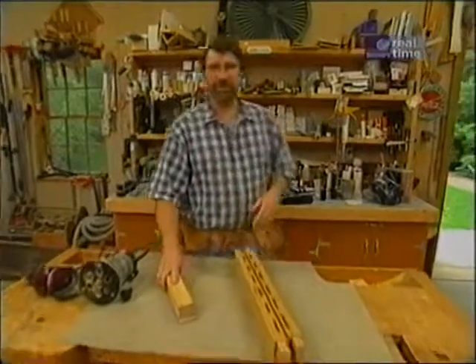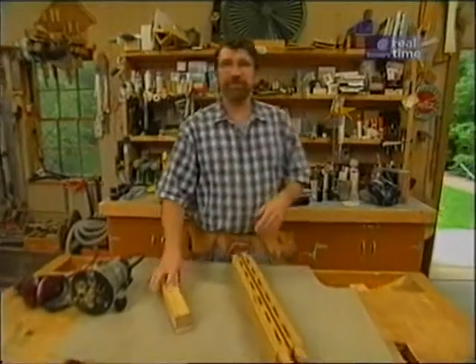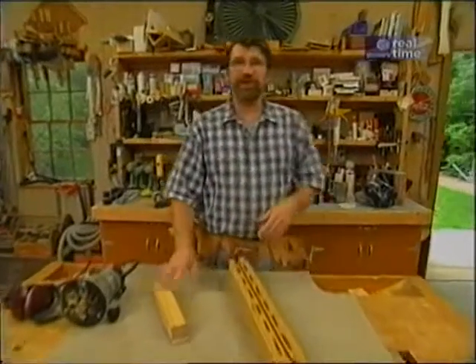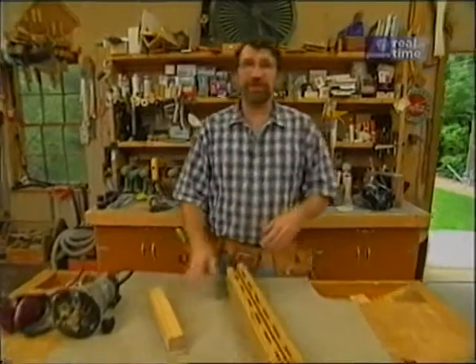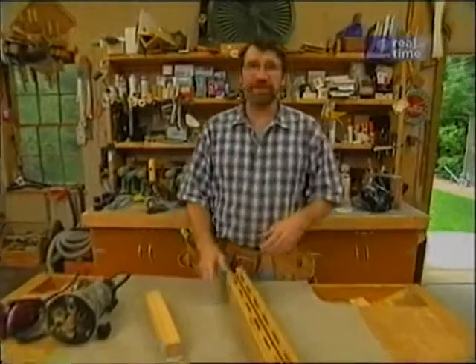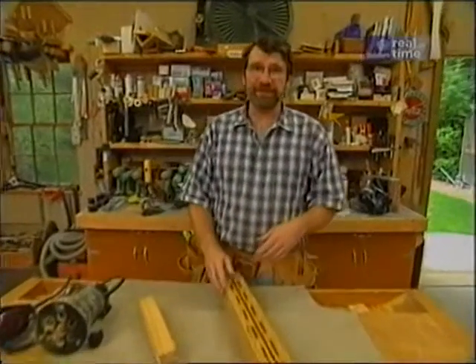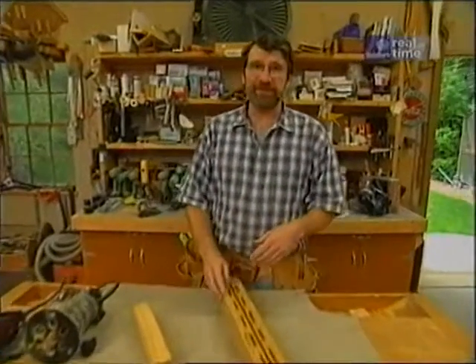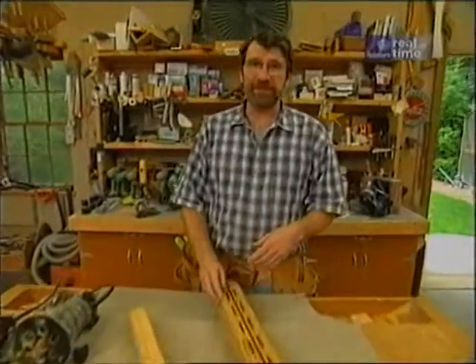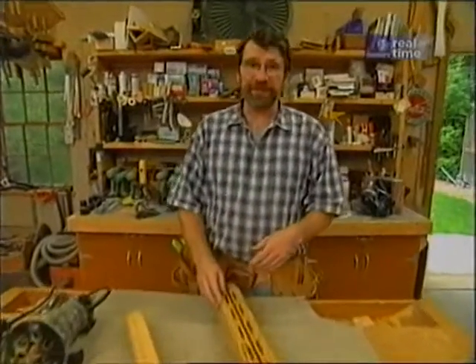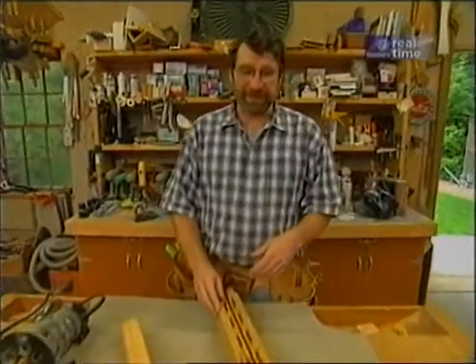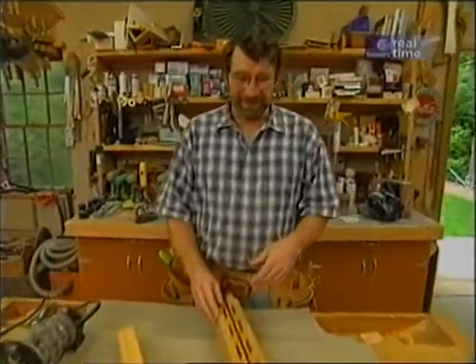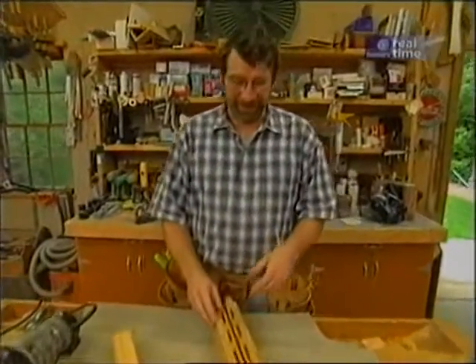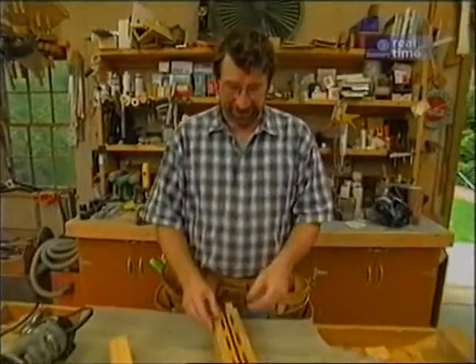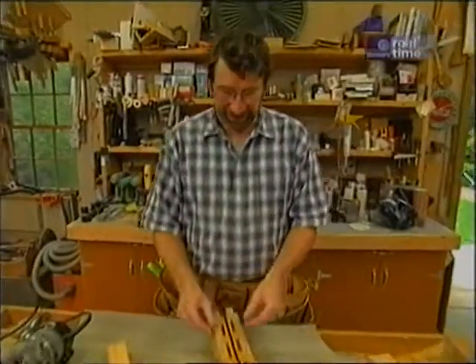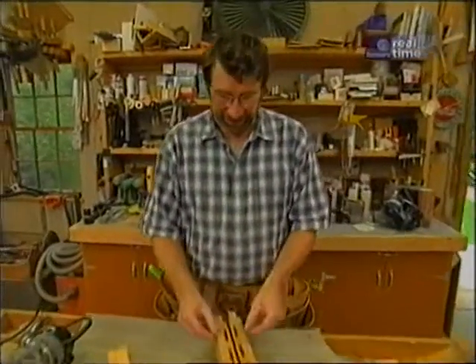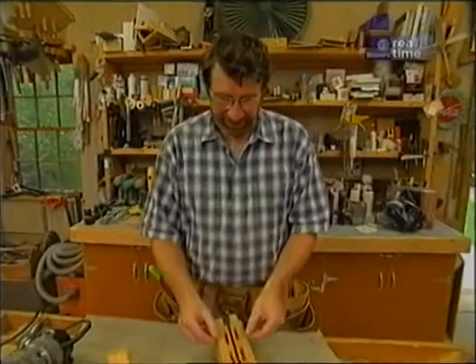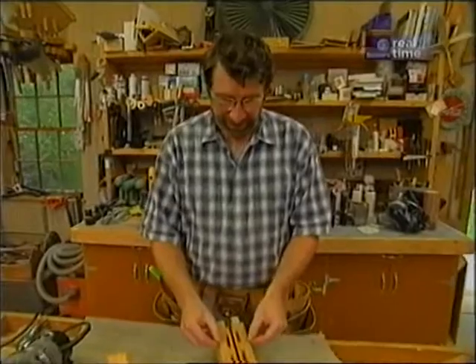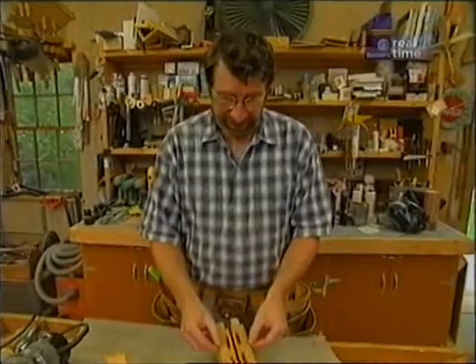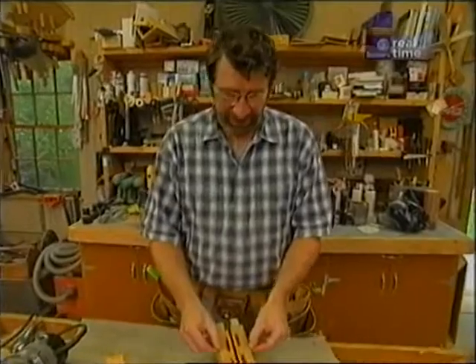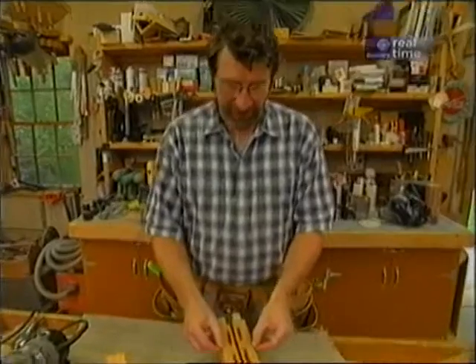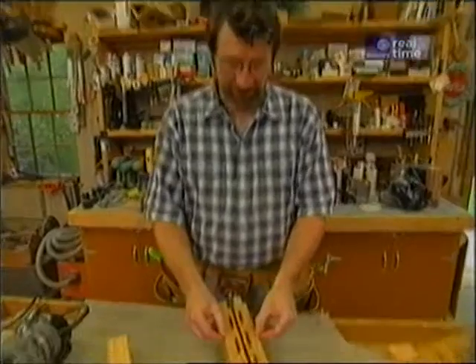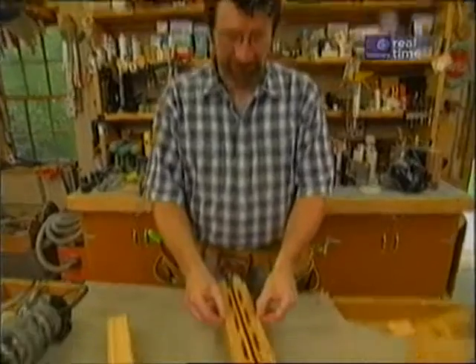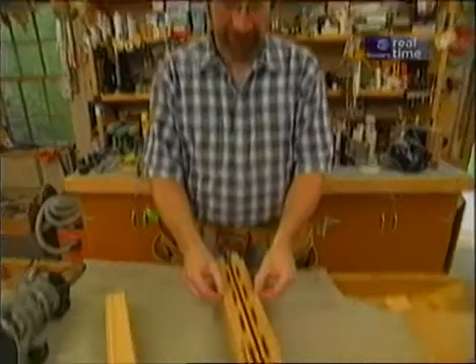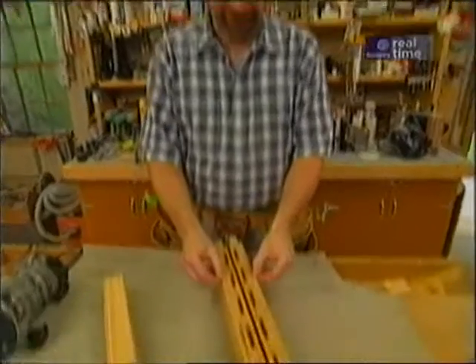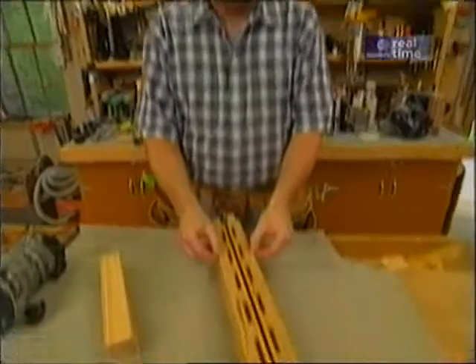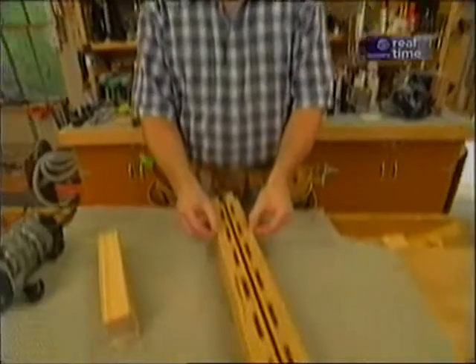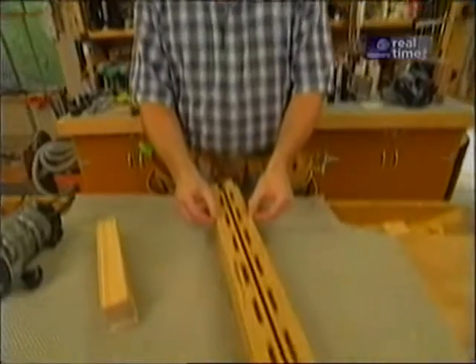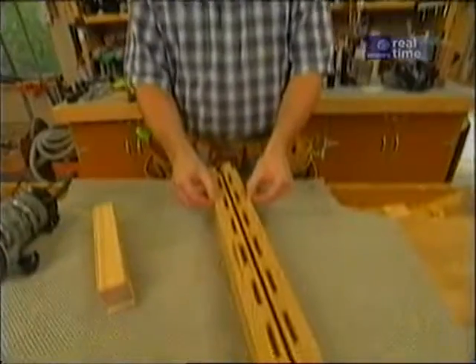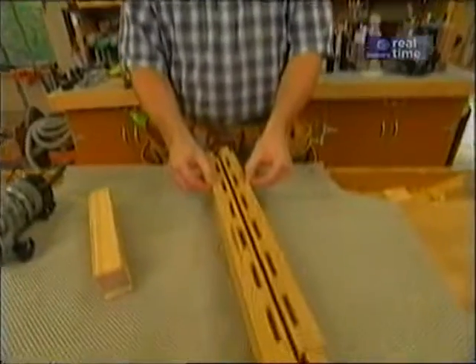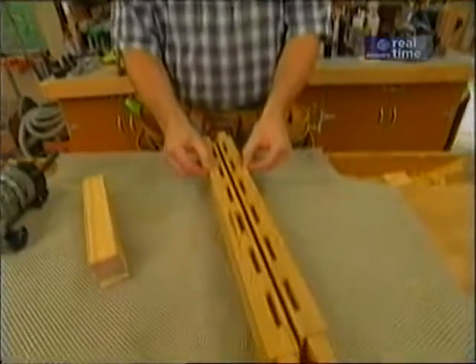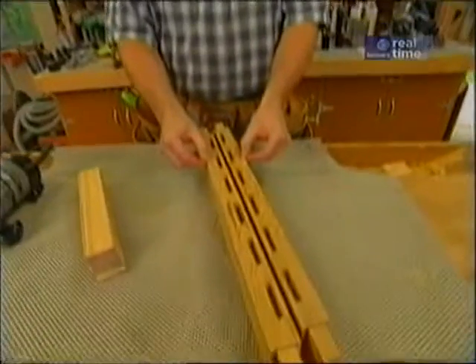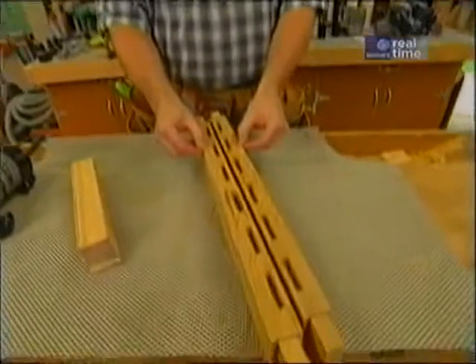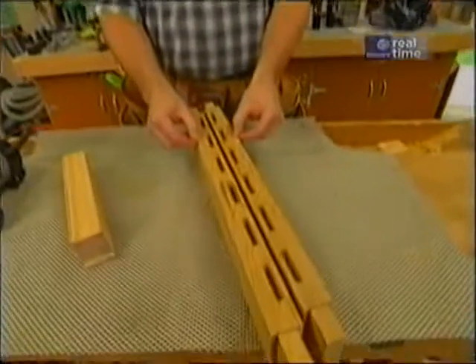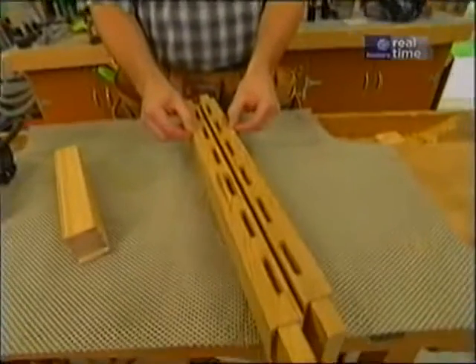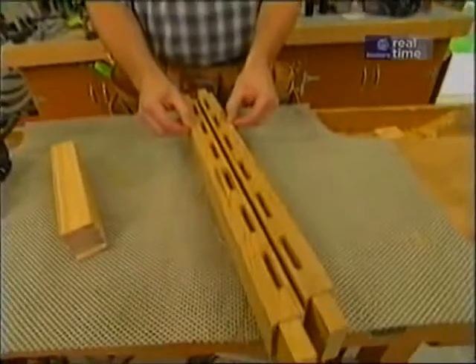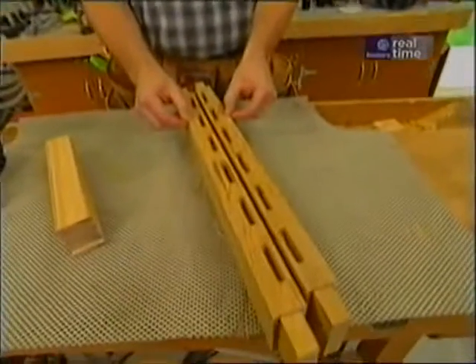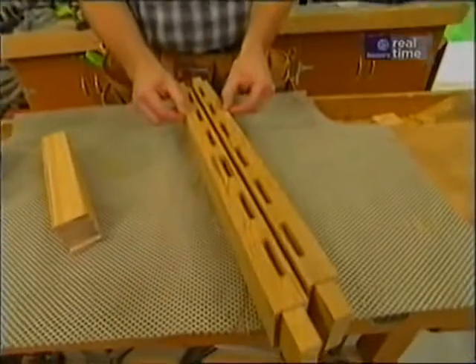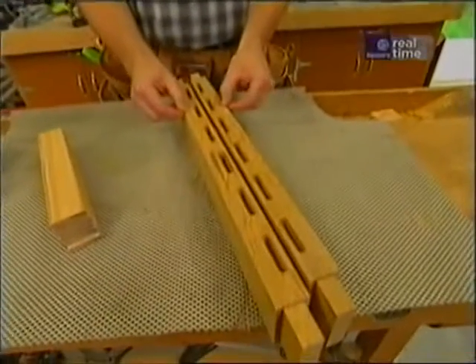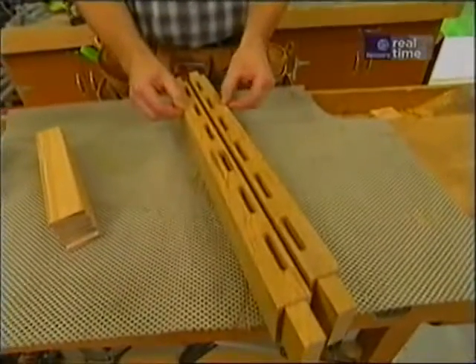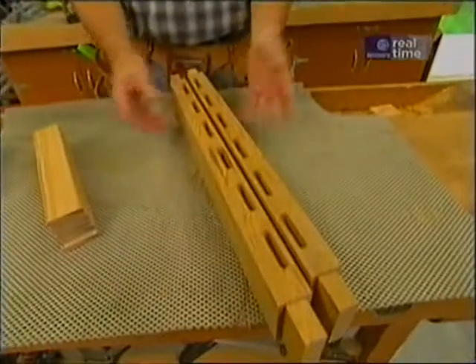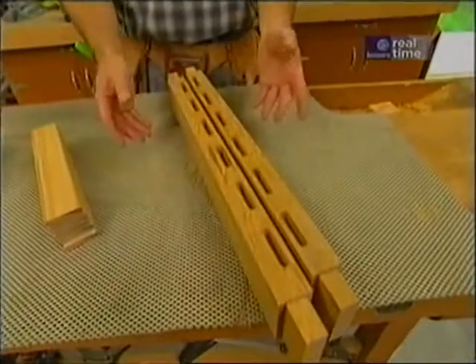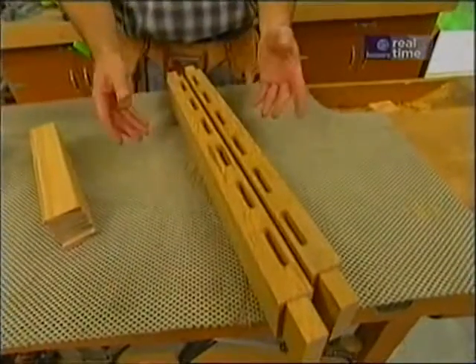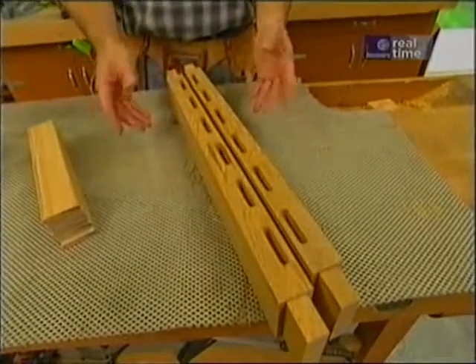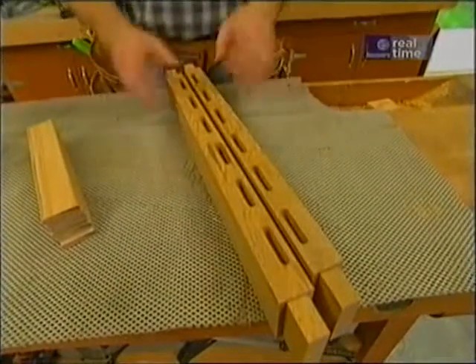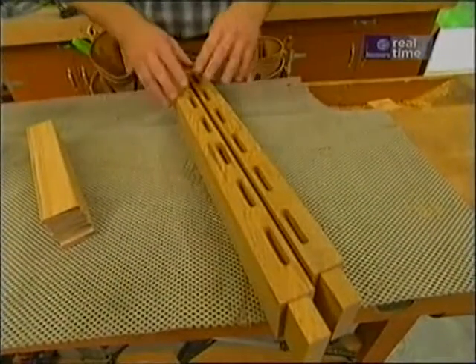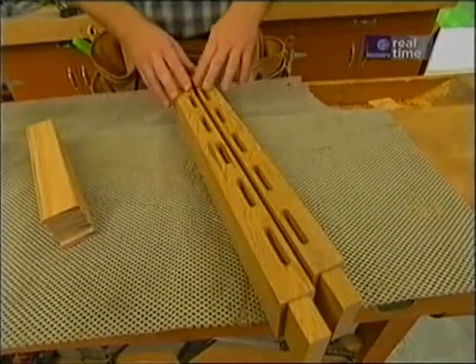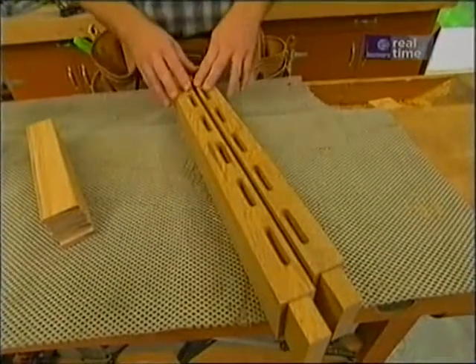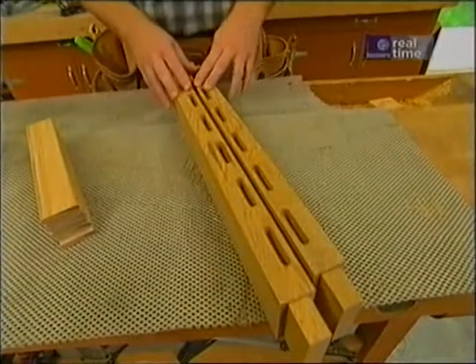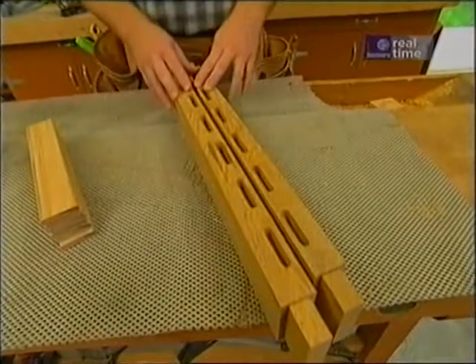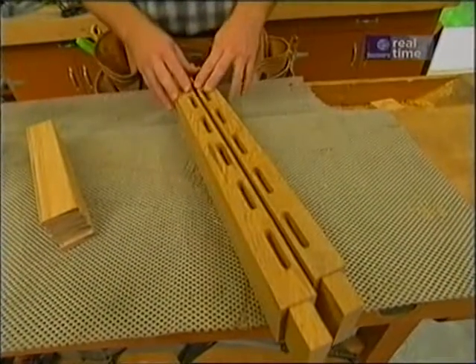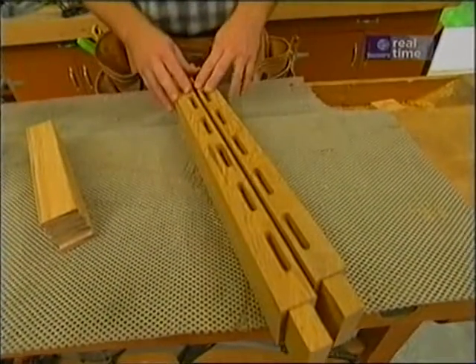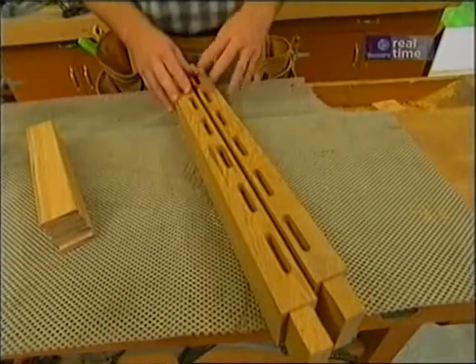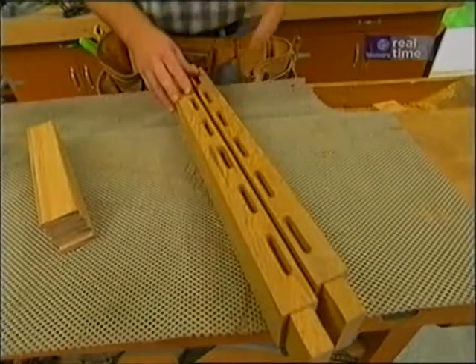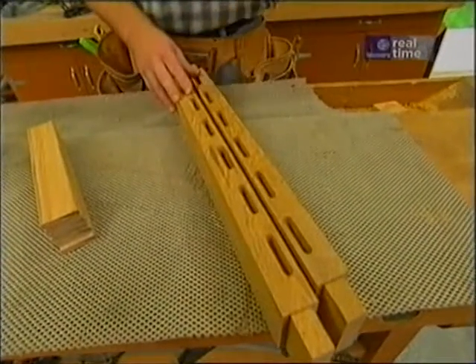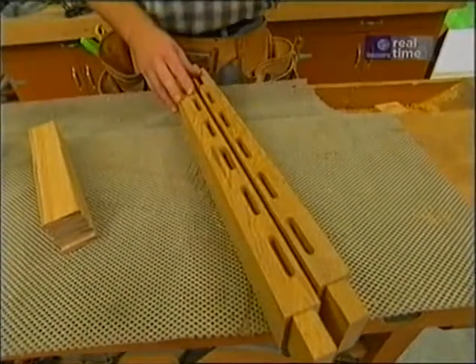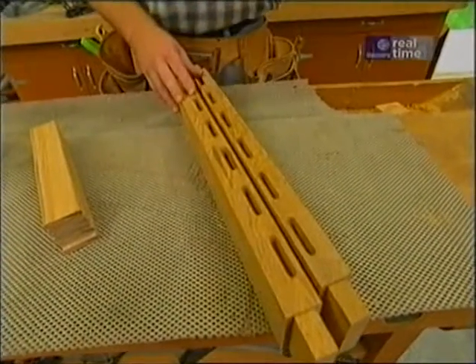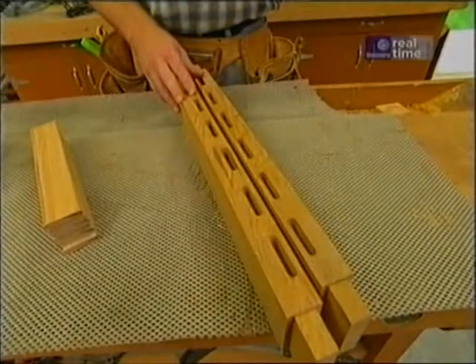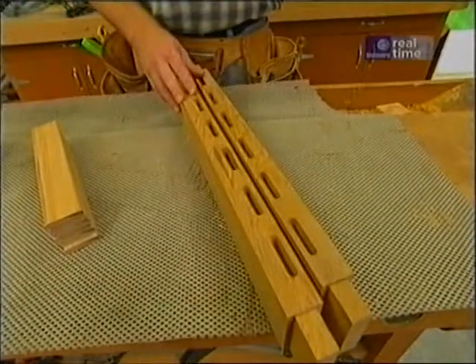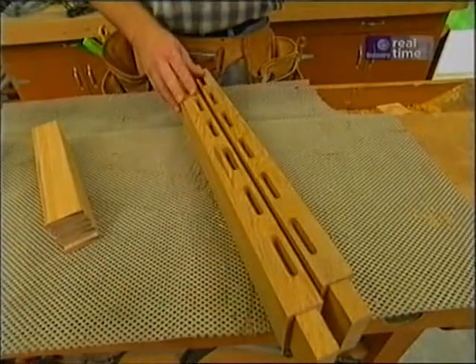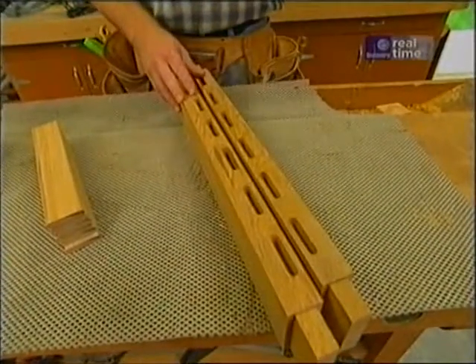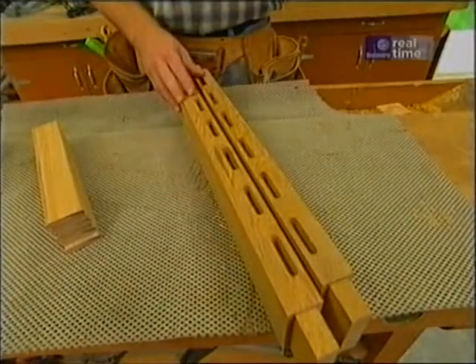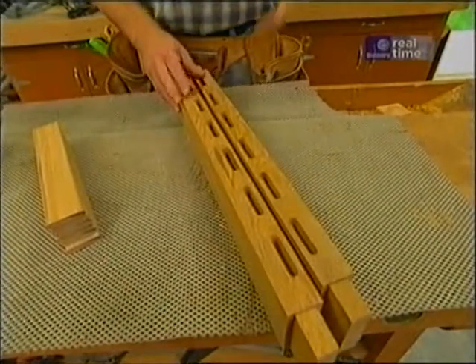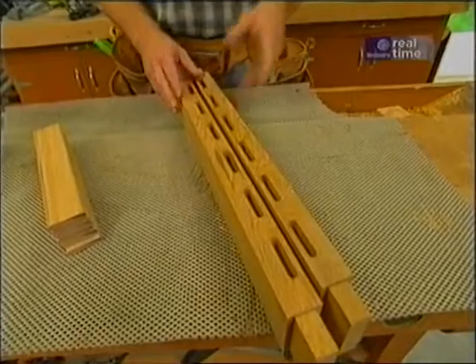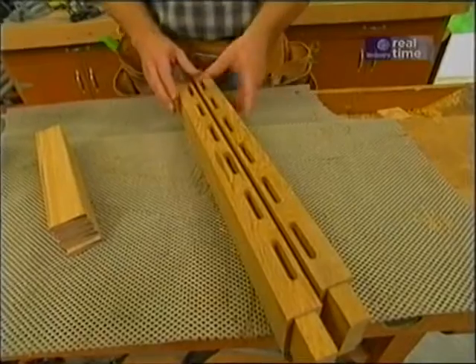Before I leave tonight, I think I'll round over the edges of the rails for the backrest and give them a sanding. Tomorrow, we'll put it together.